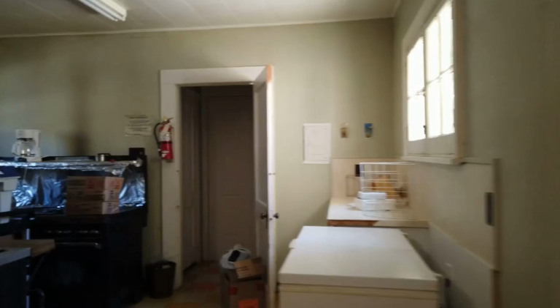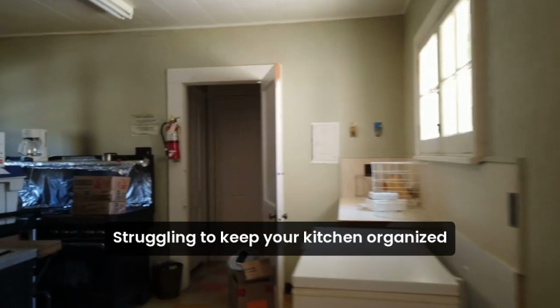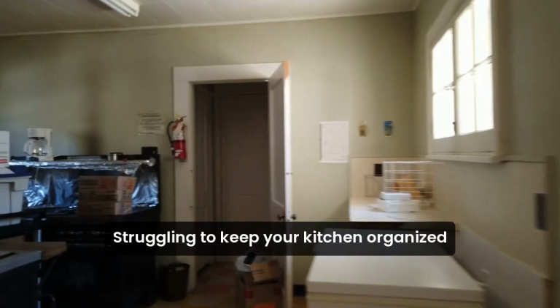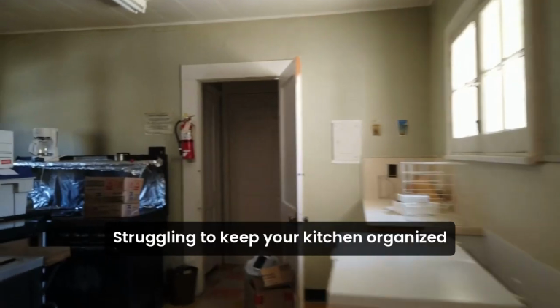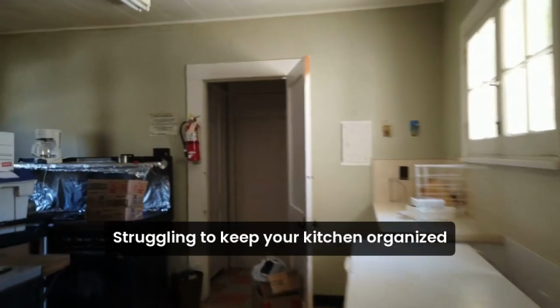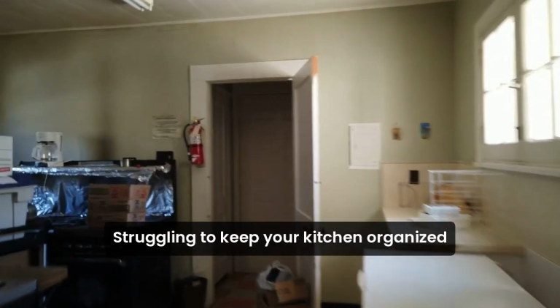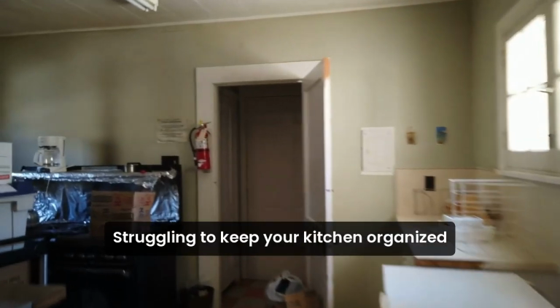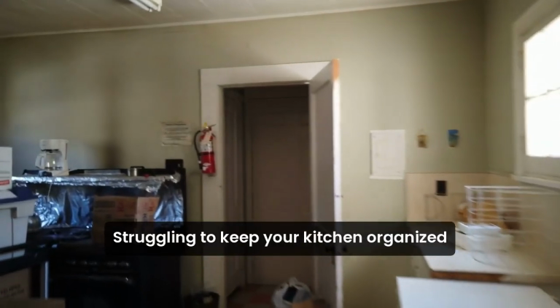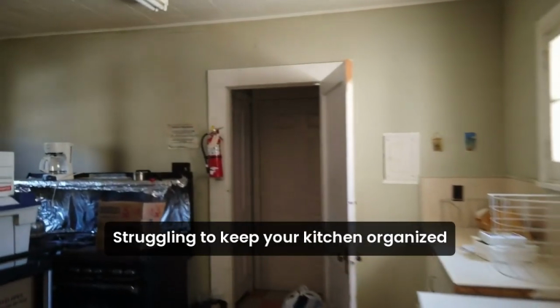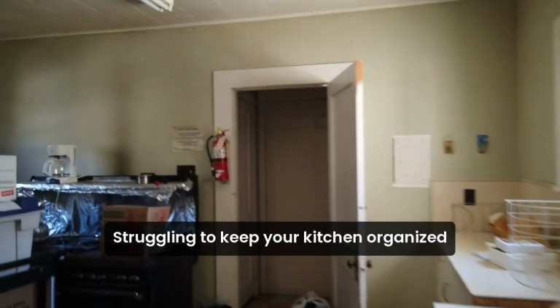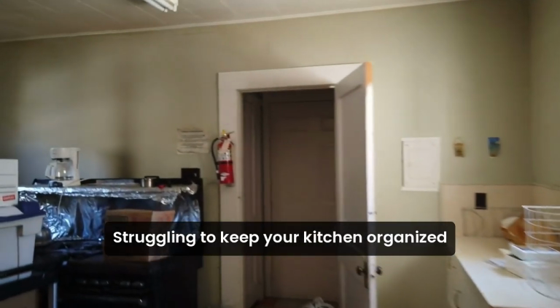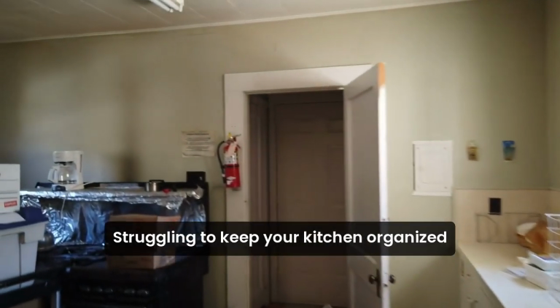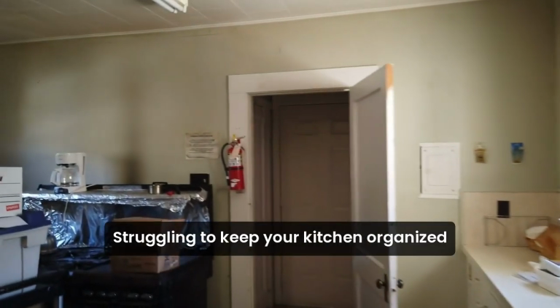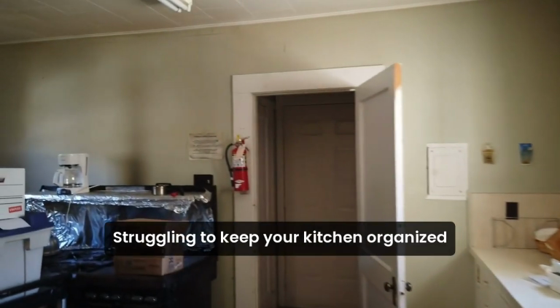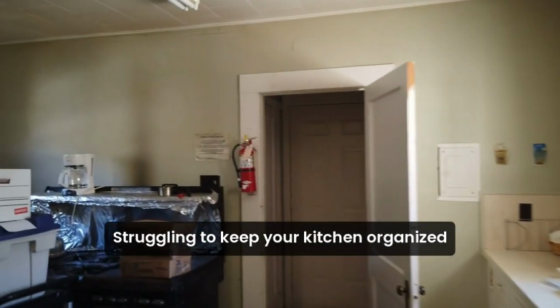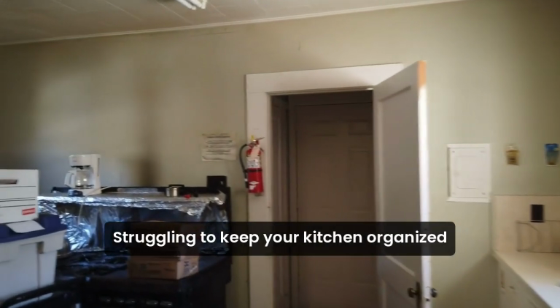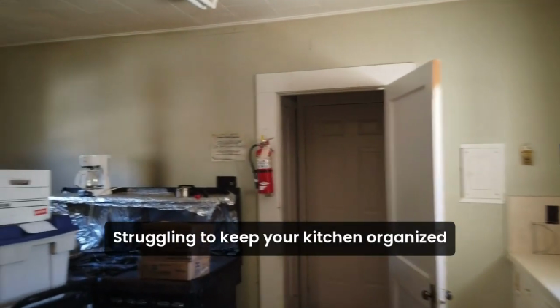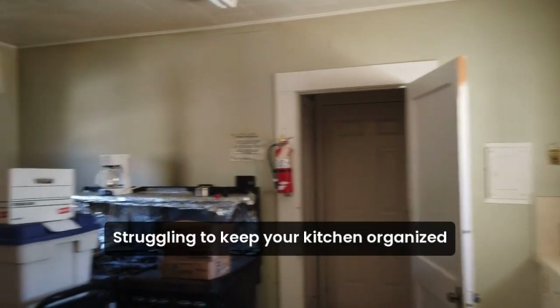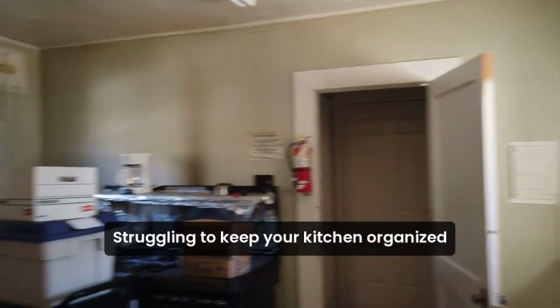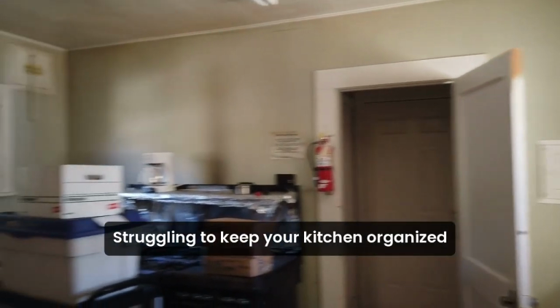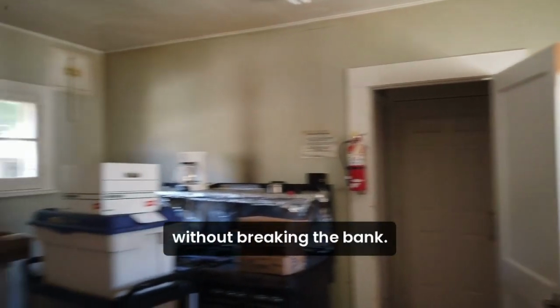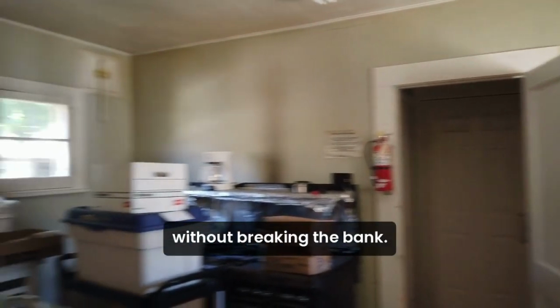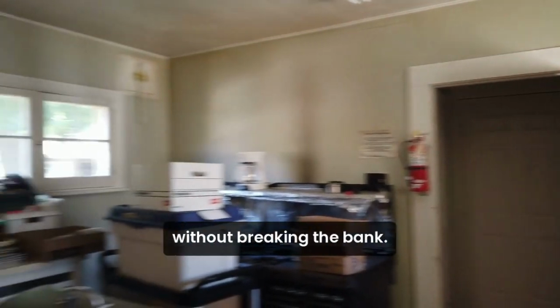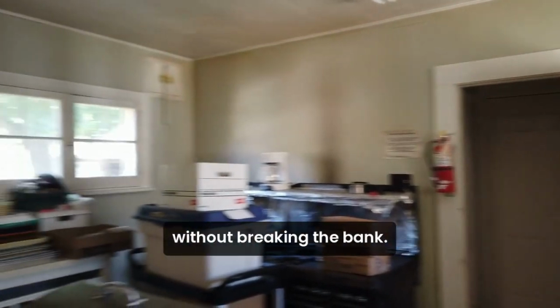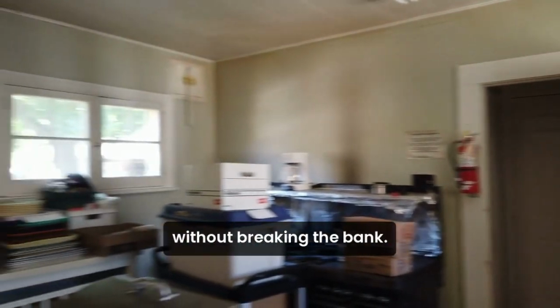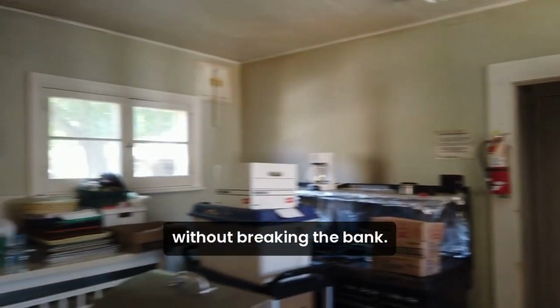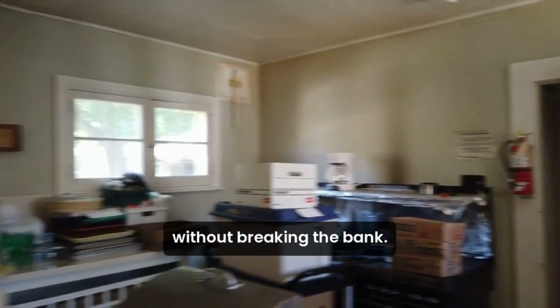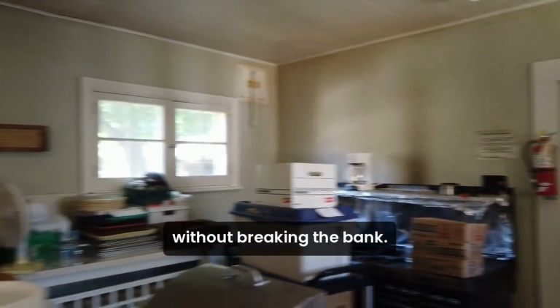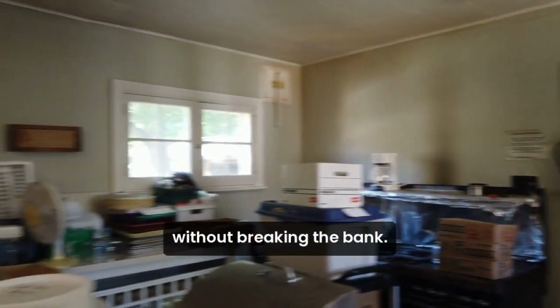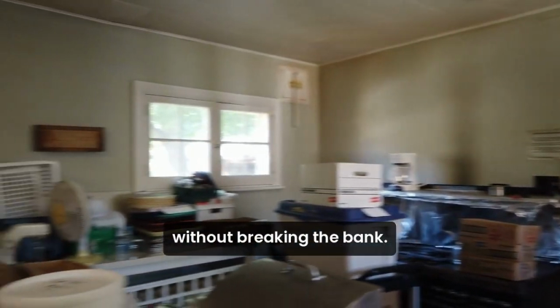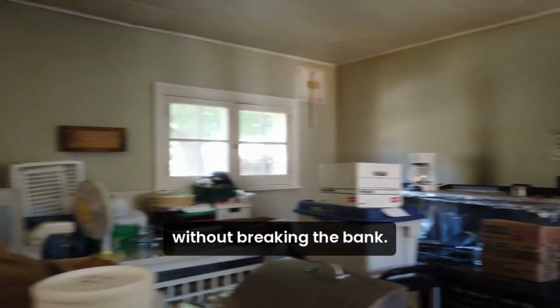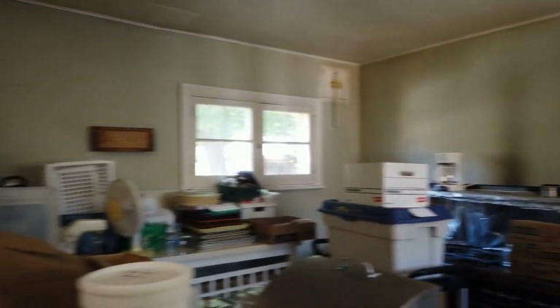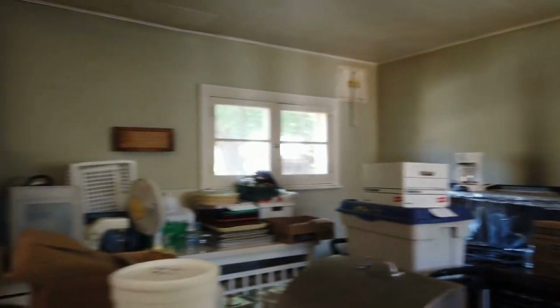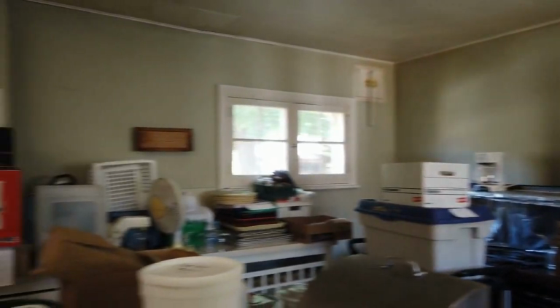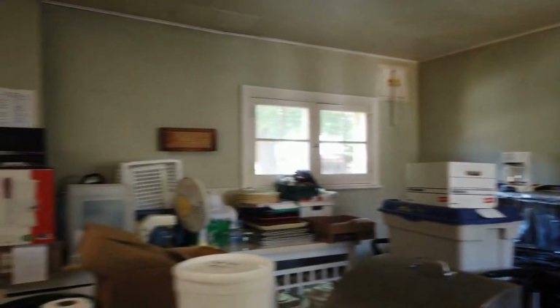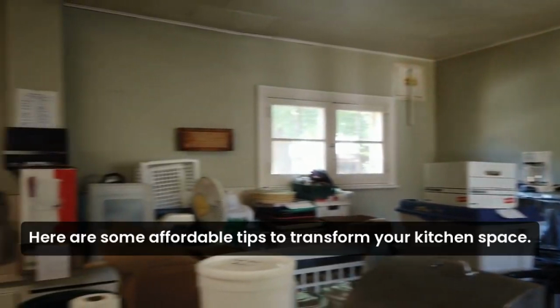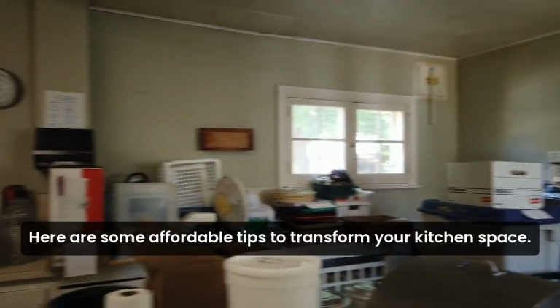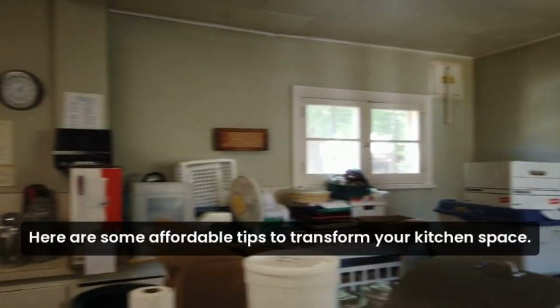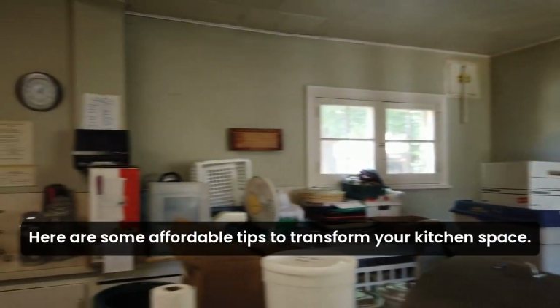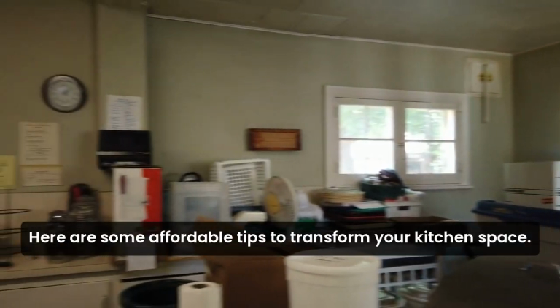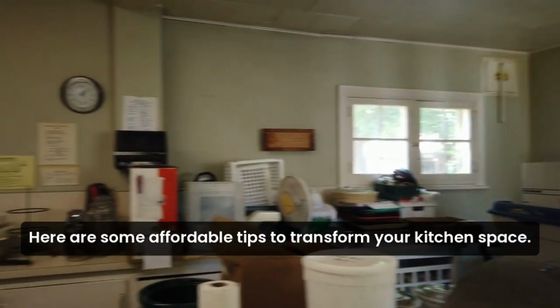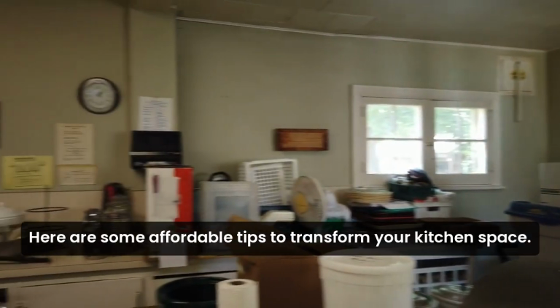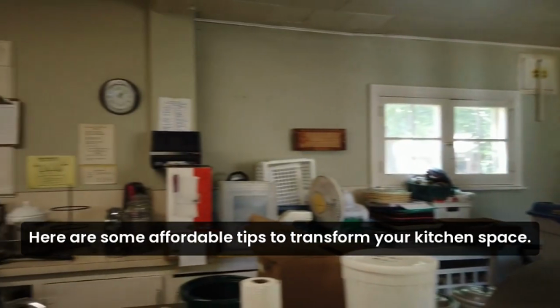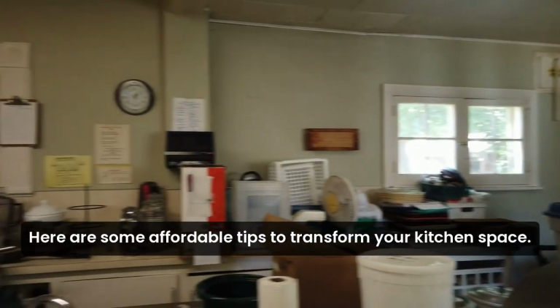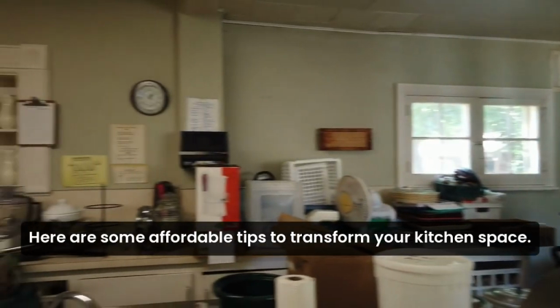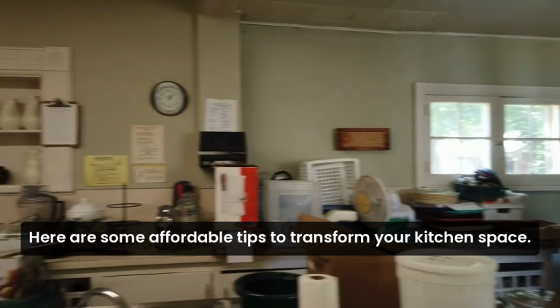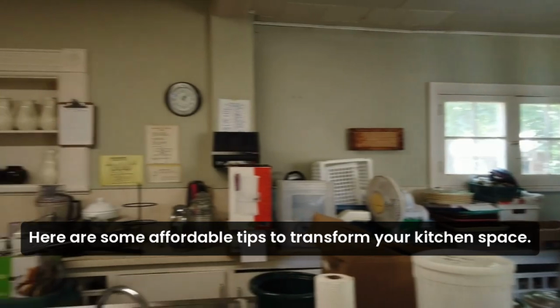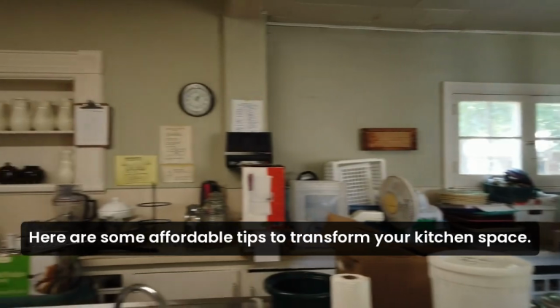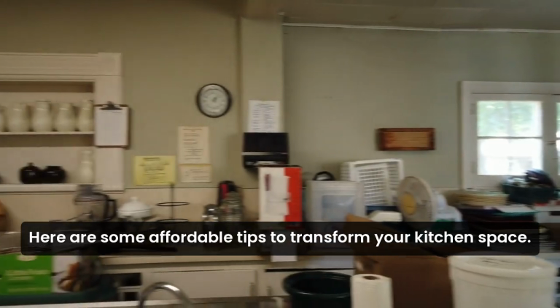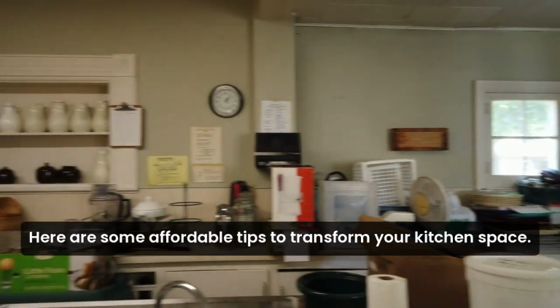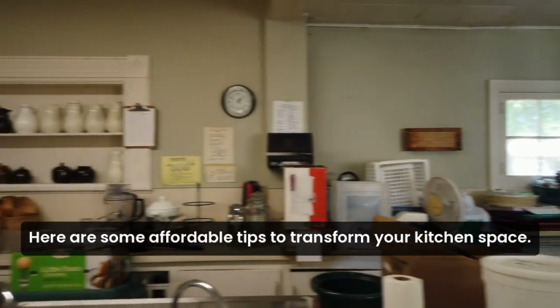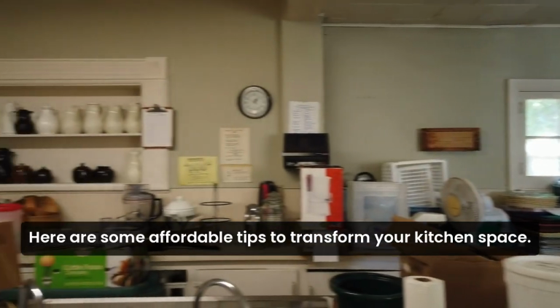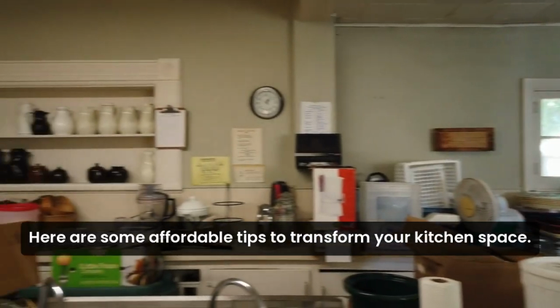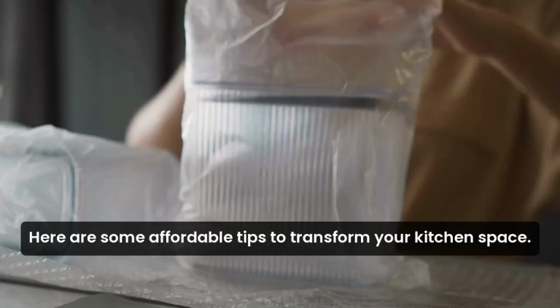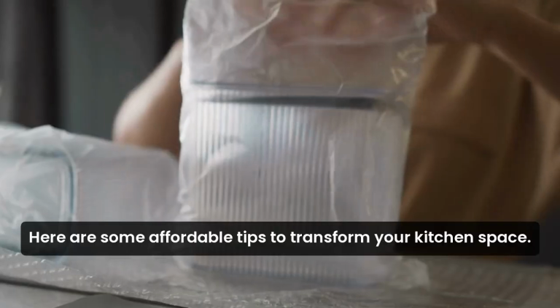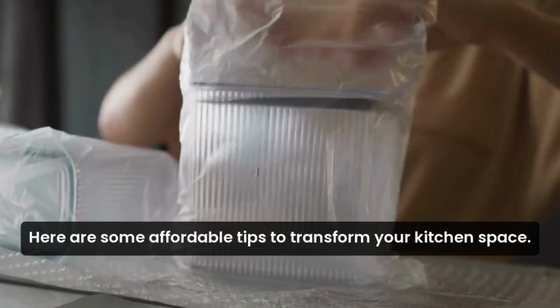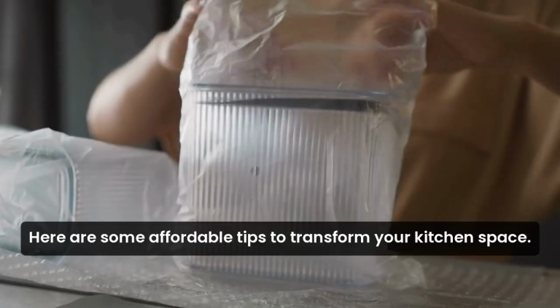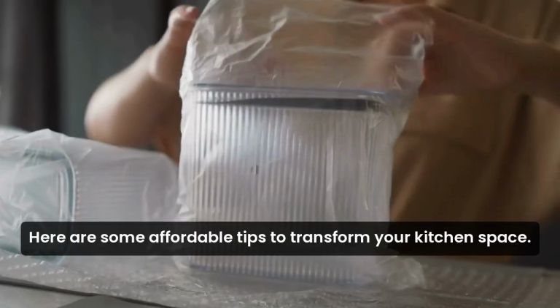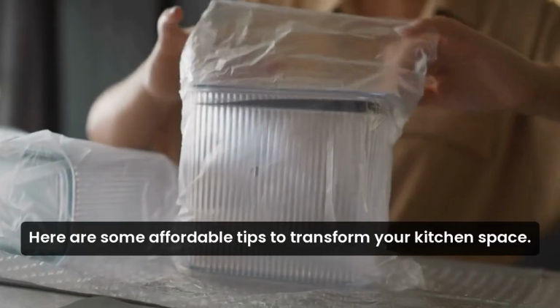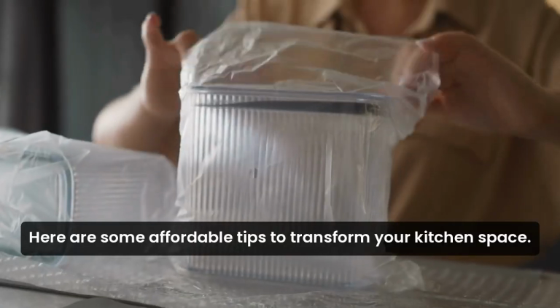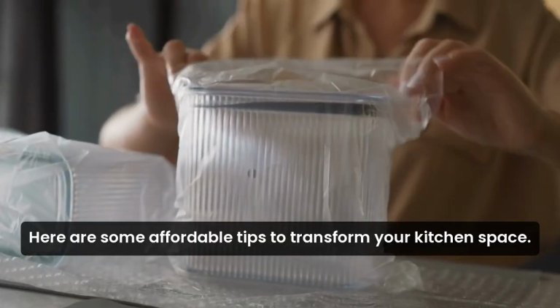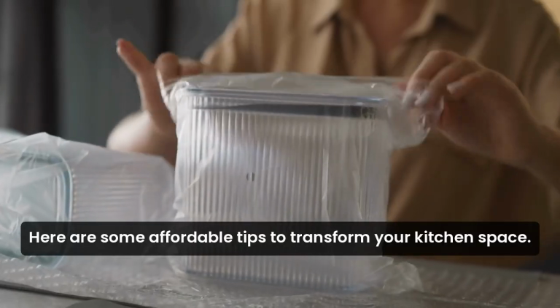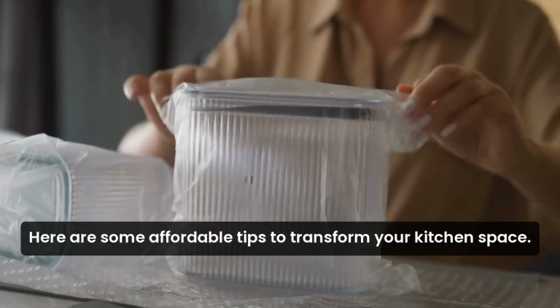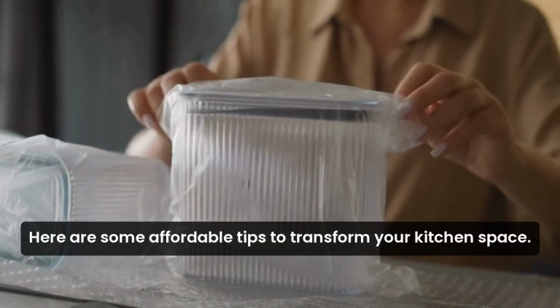Struggling to keep your kitchen organized without breaking the bank? Here are some affordable tips to transform your kitchen space.